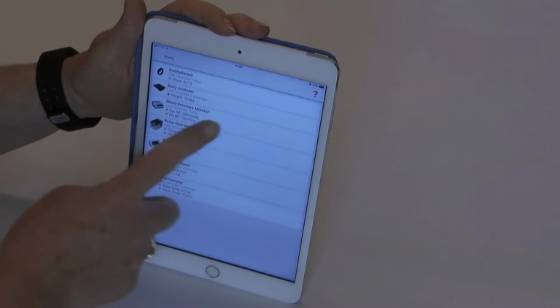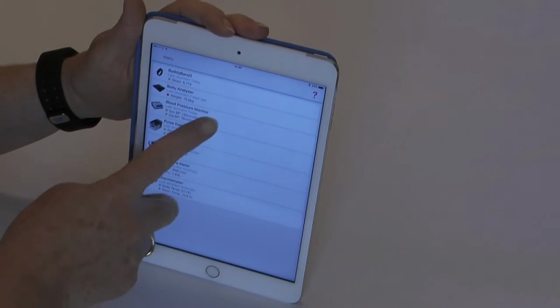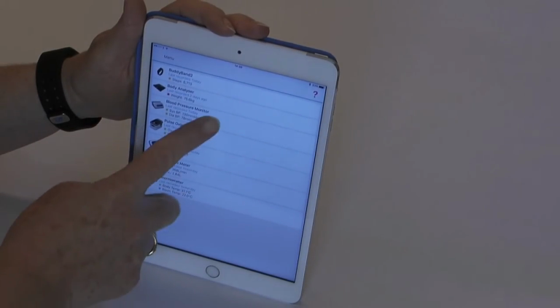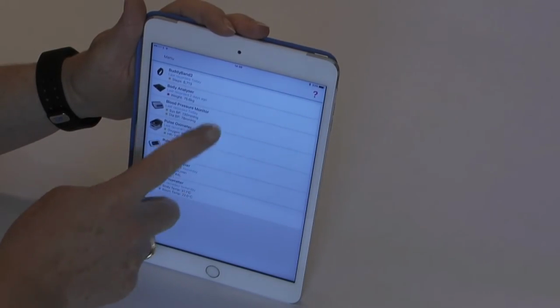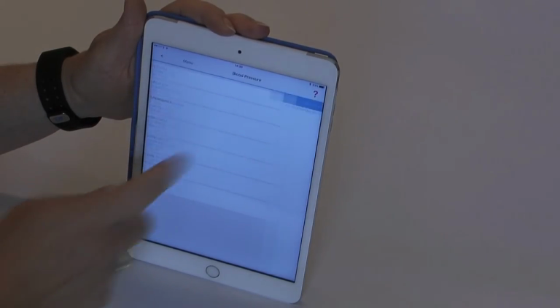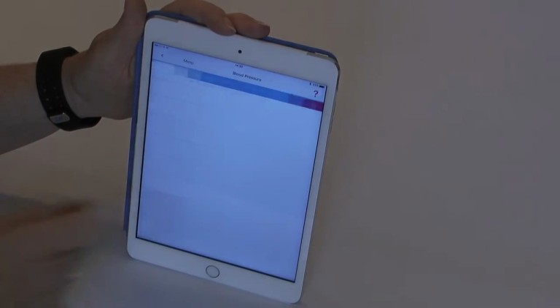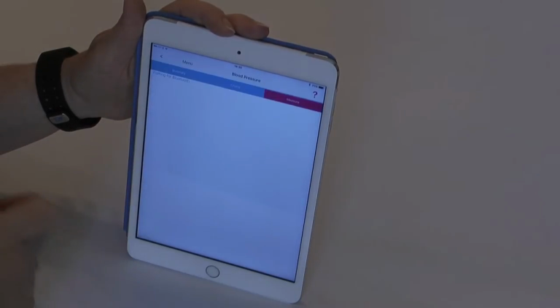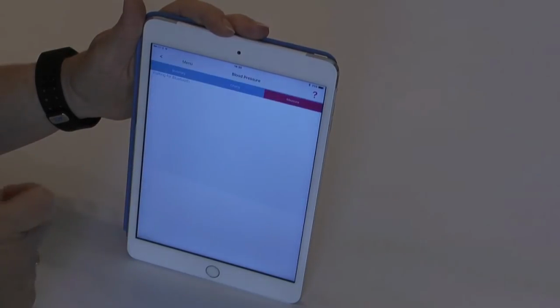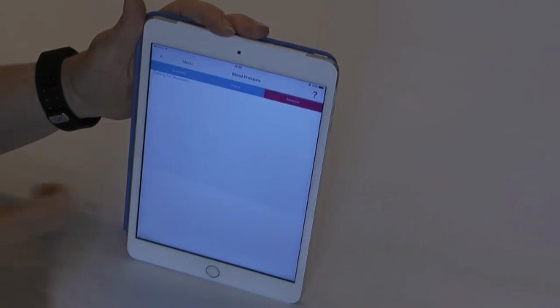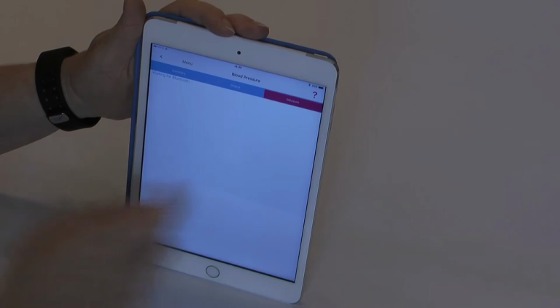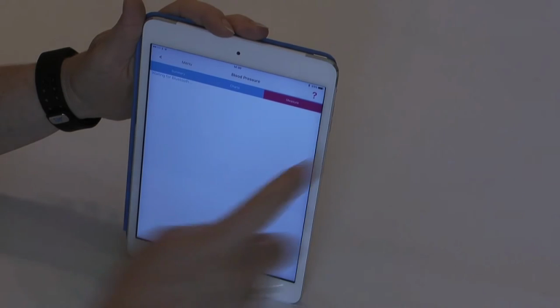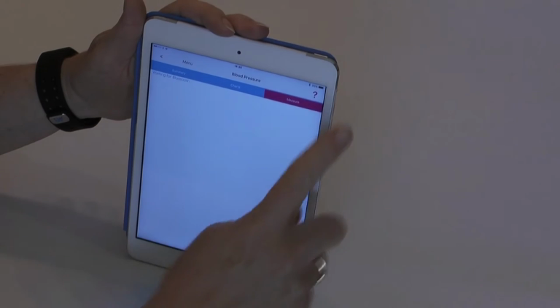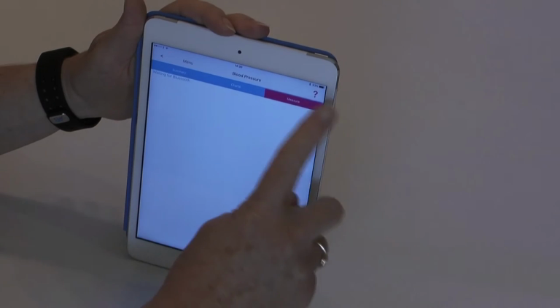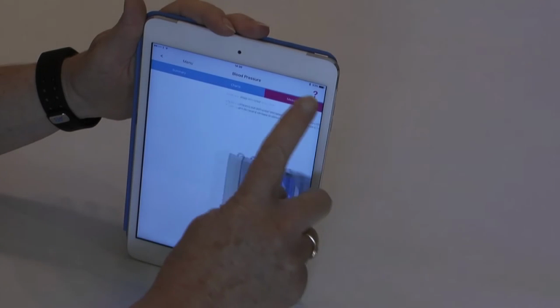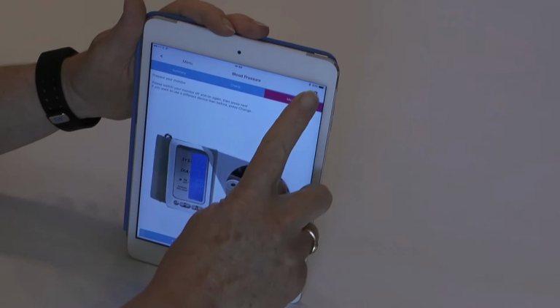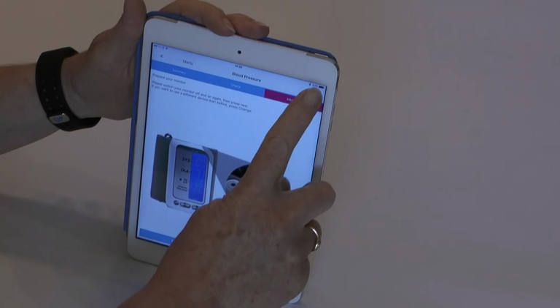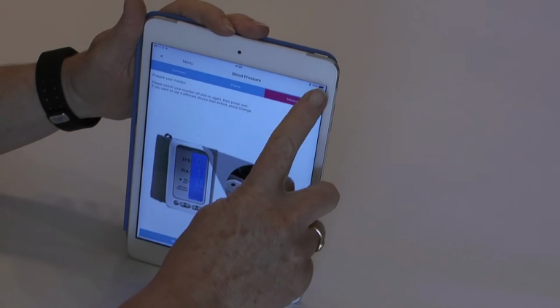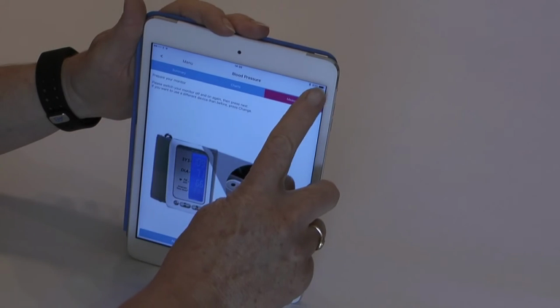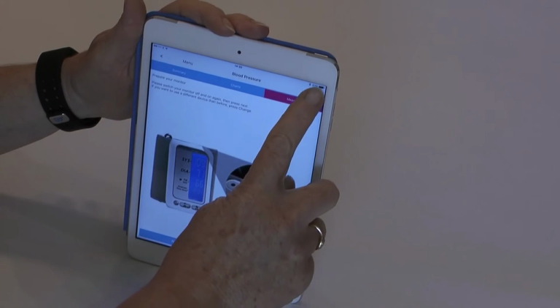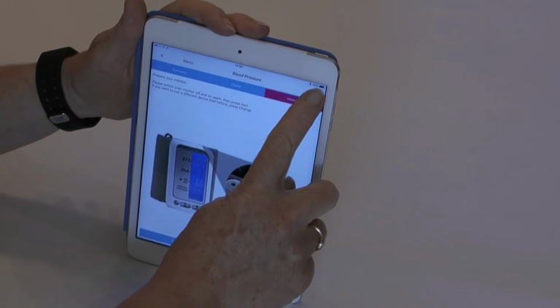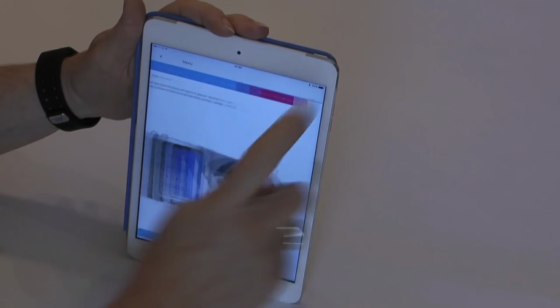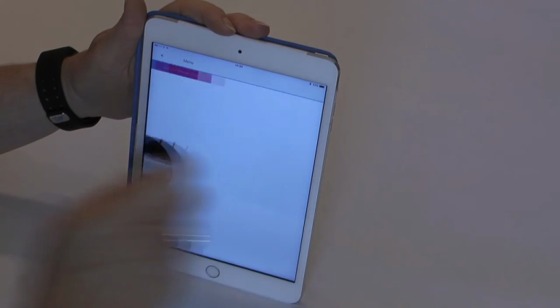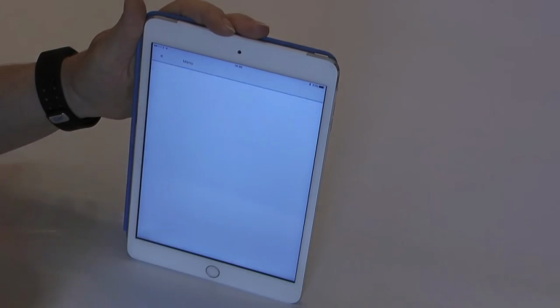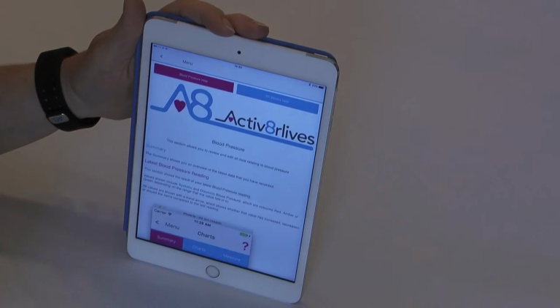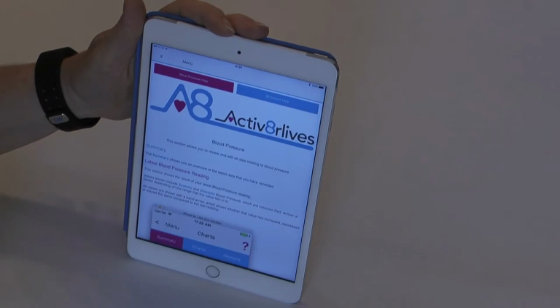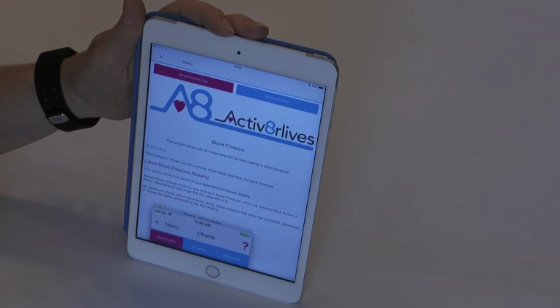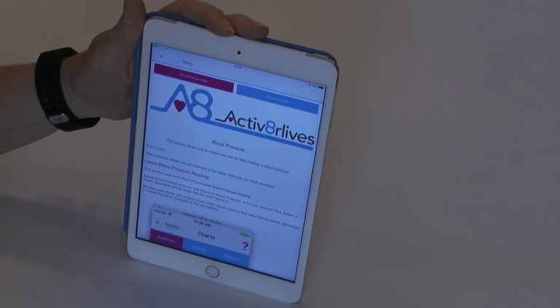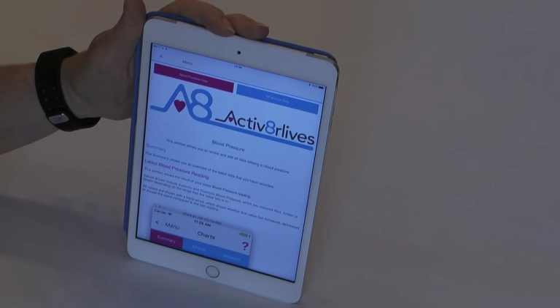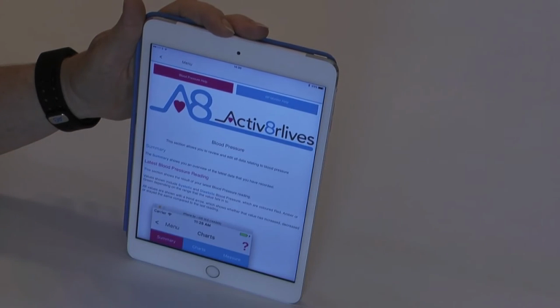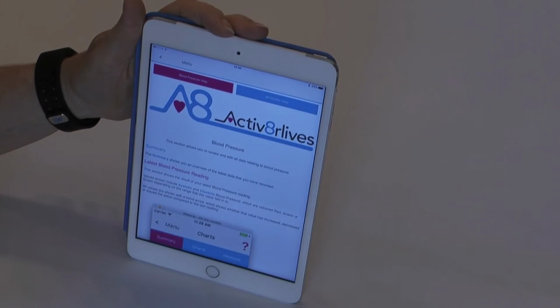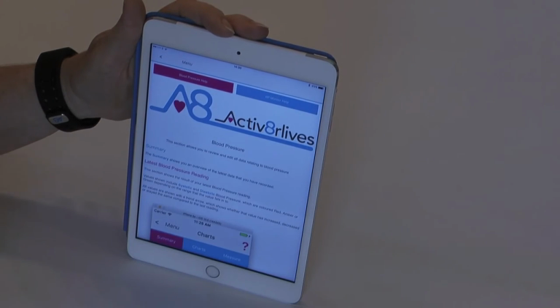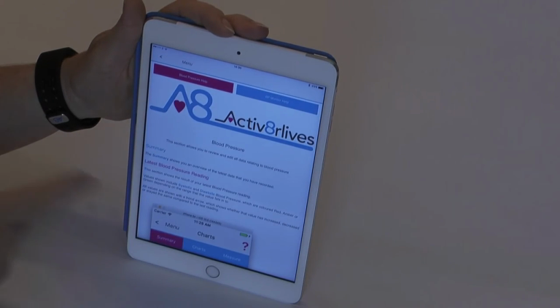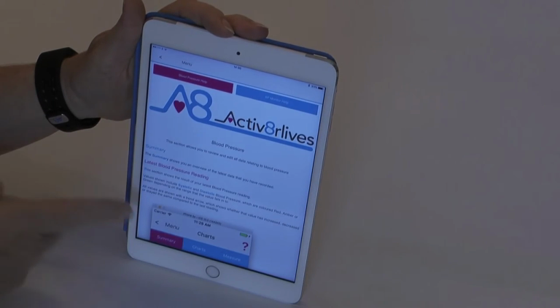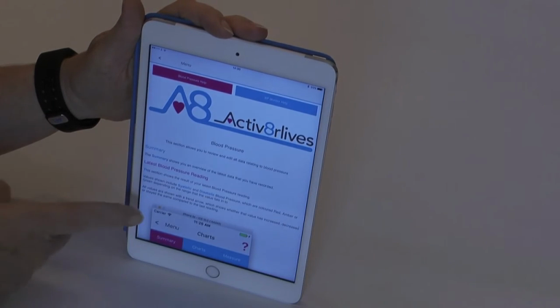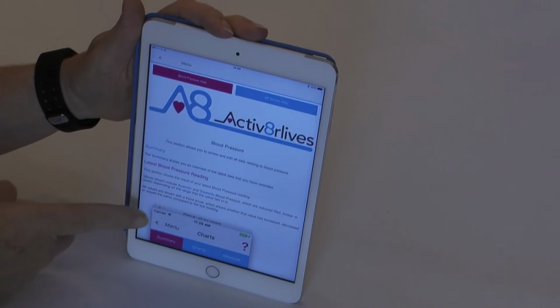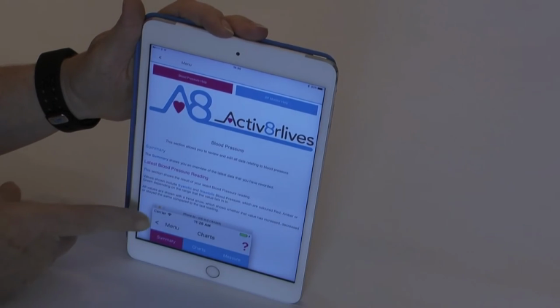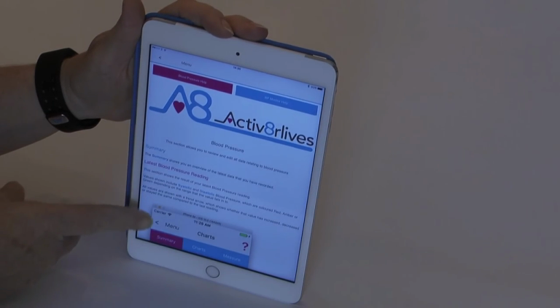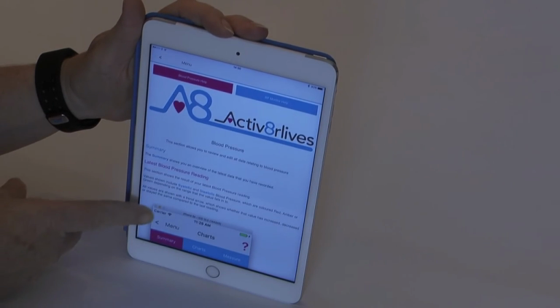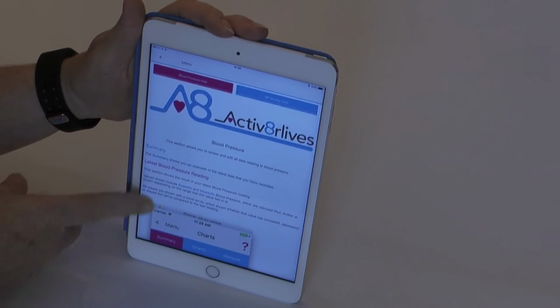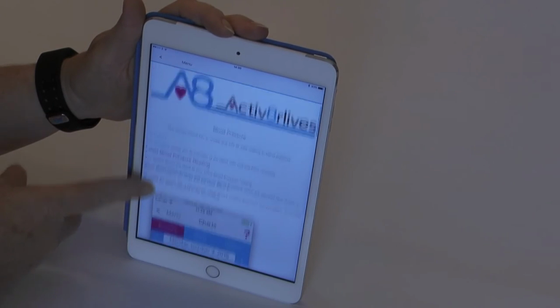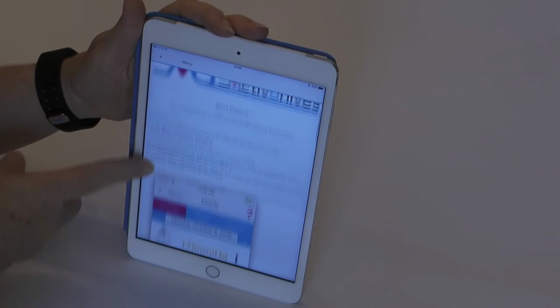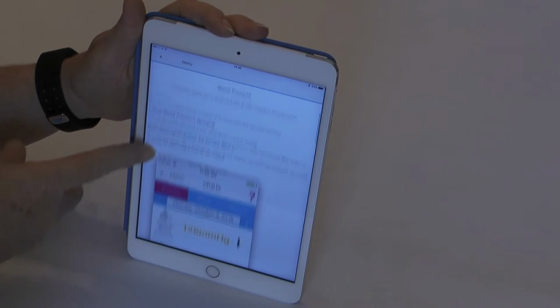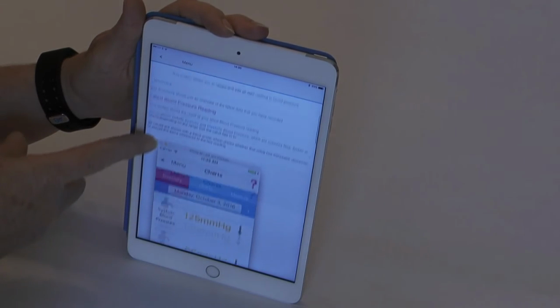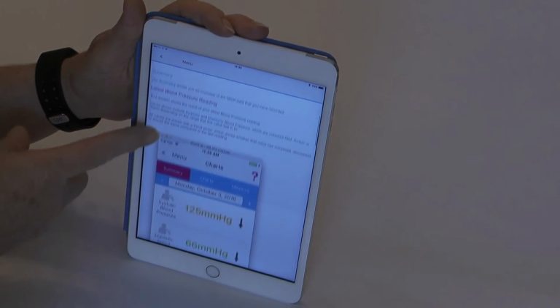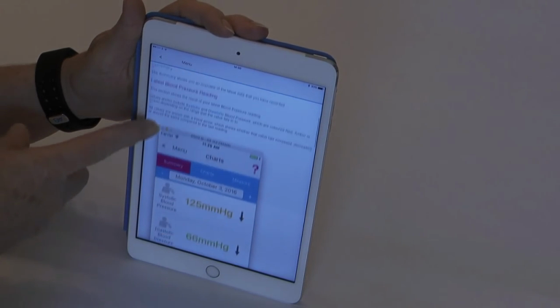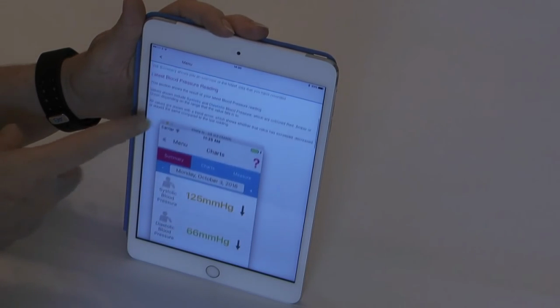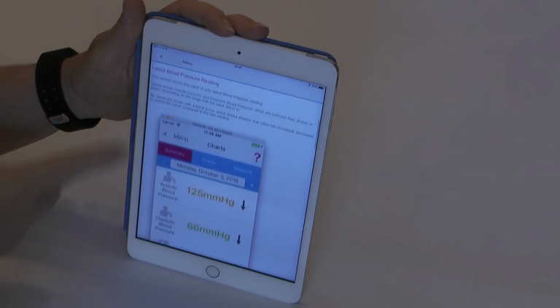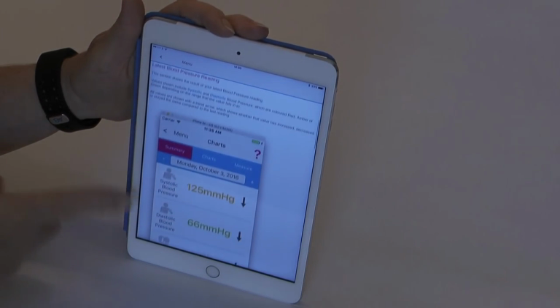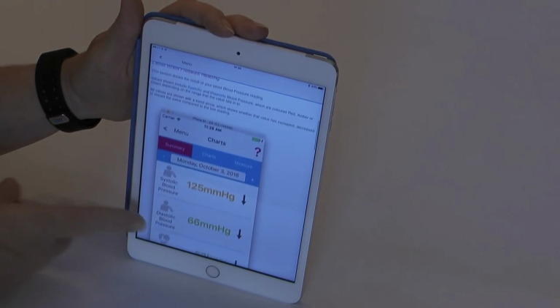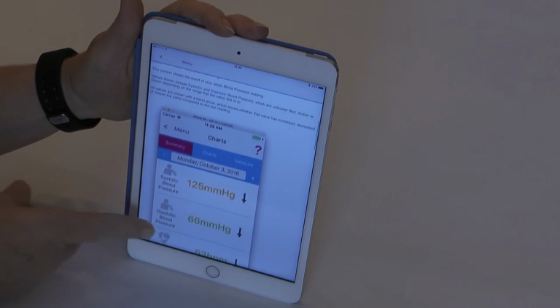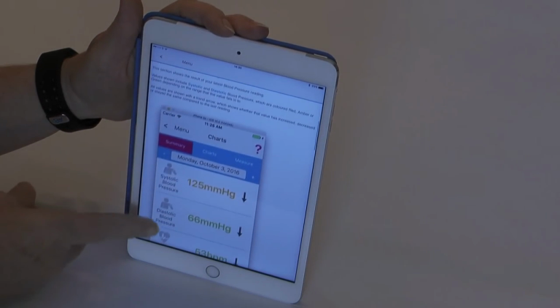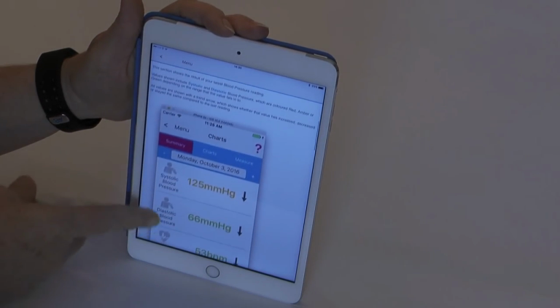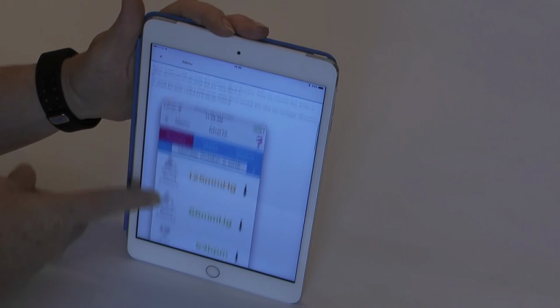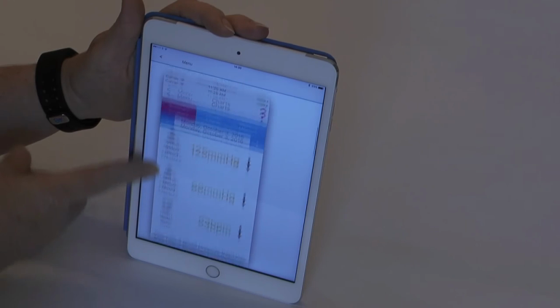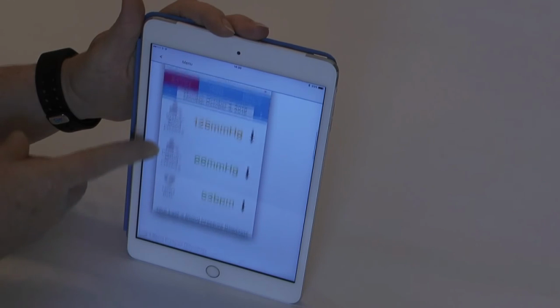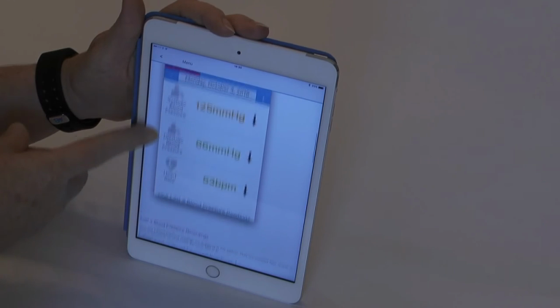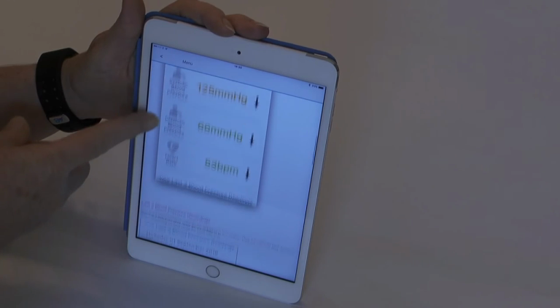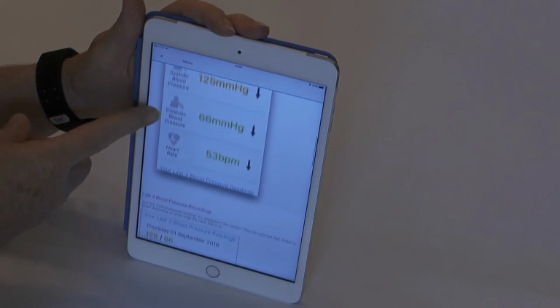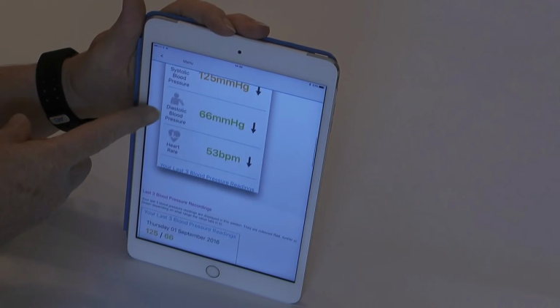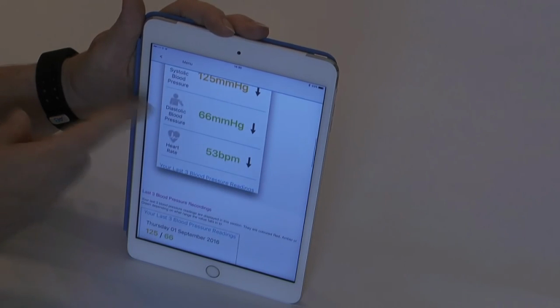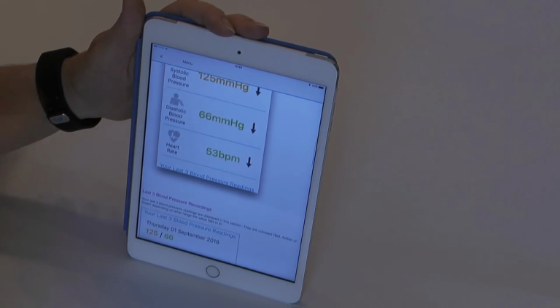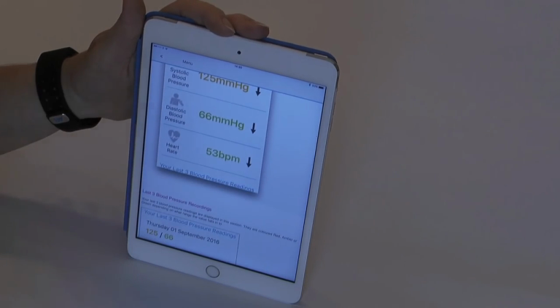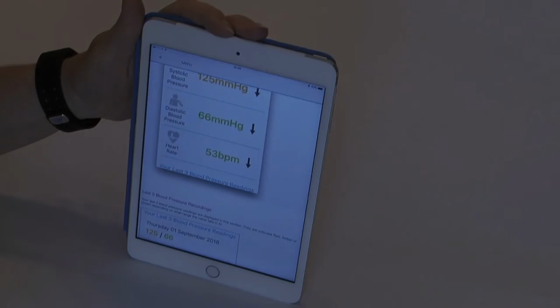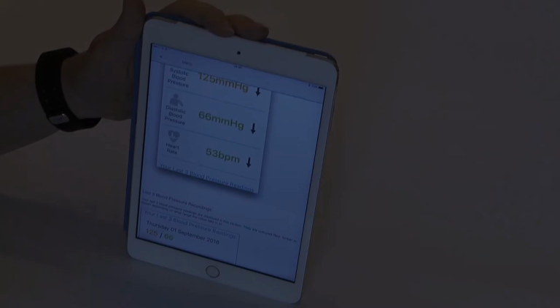go to the blood pressure app and in the top right-hand corner there's a question mark, and you can scroll through that for assistance.